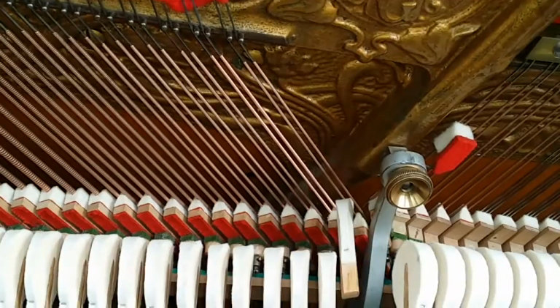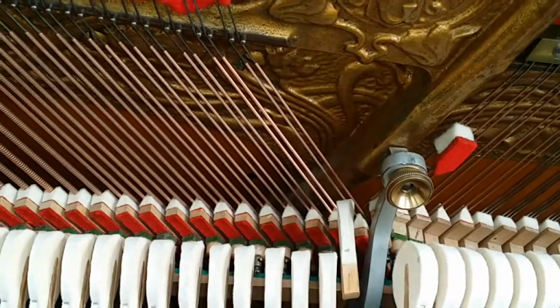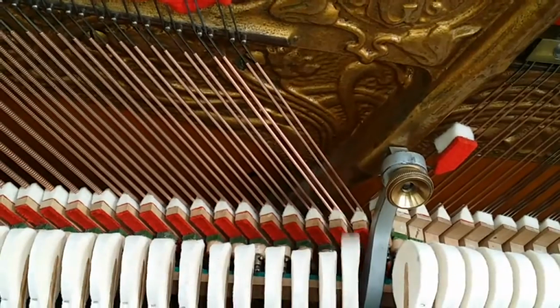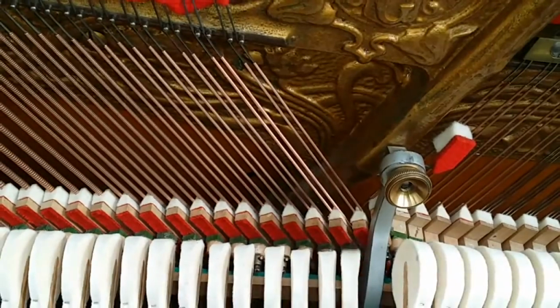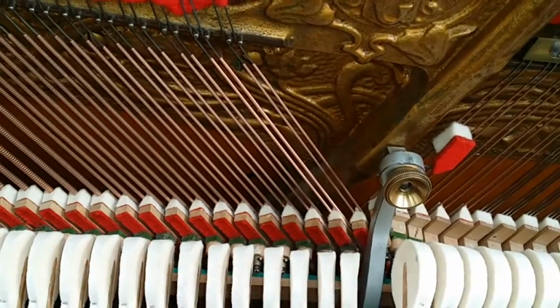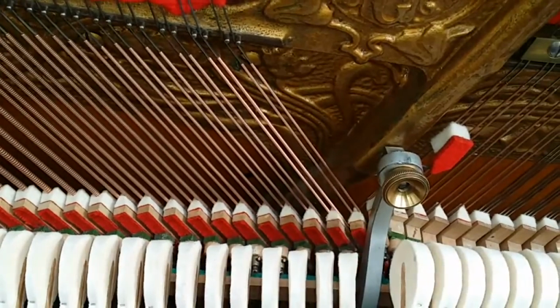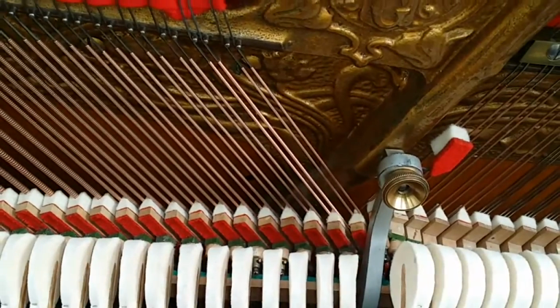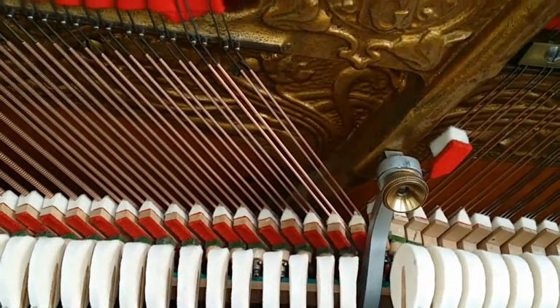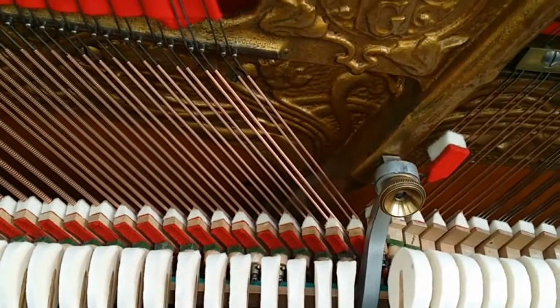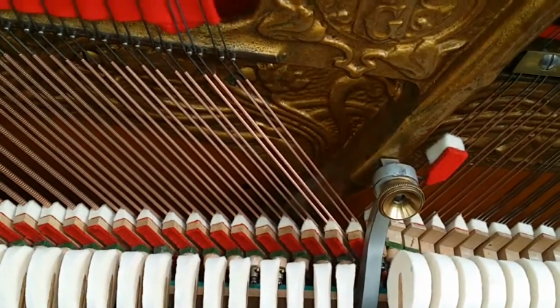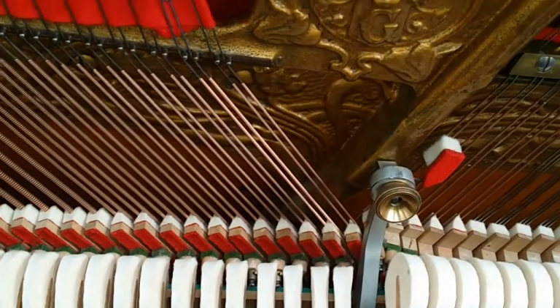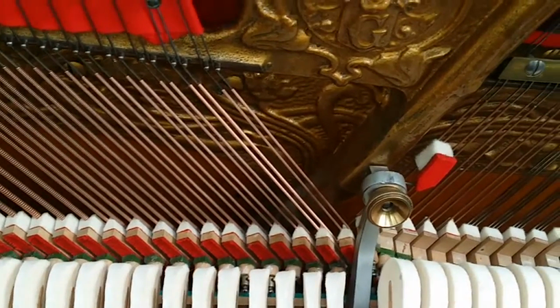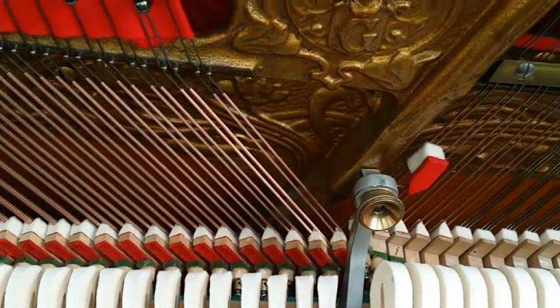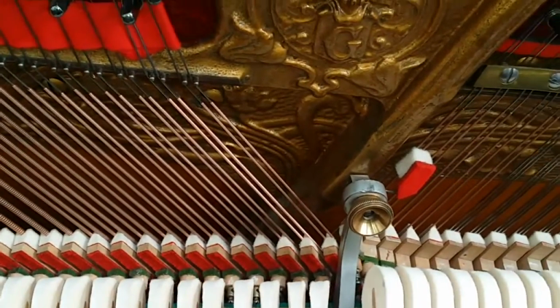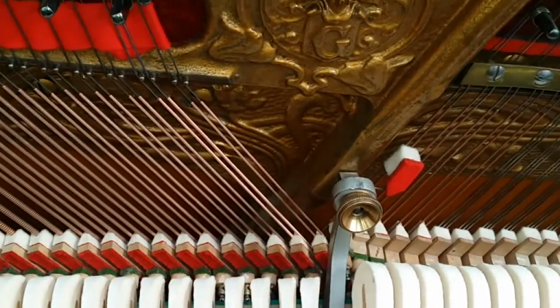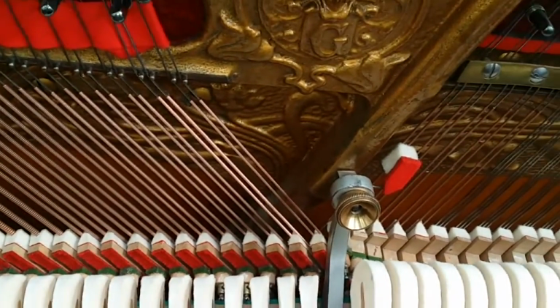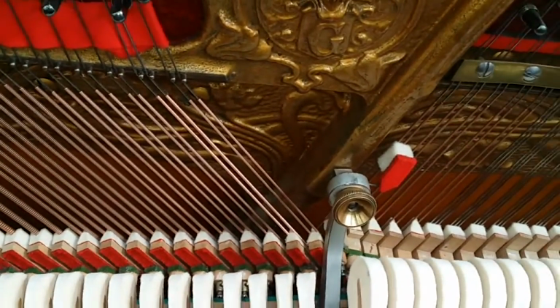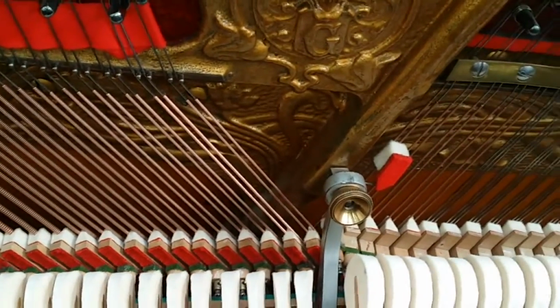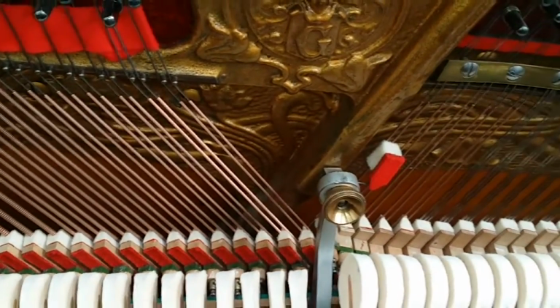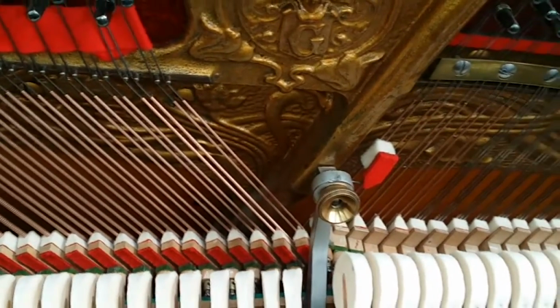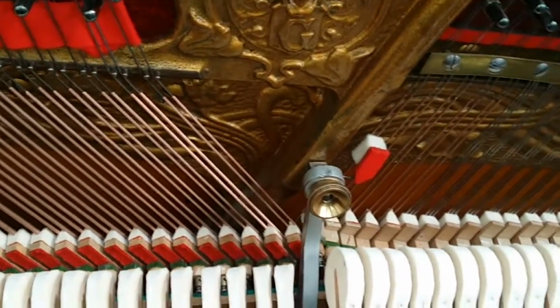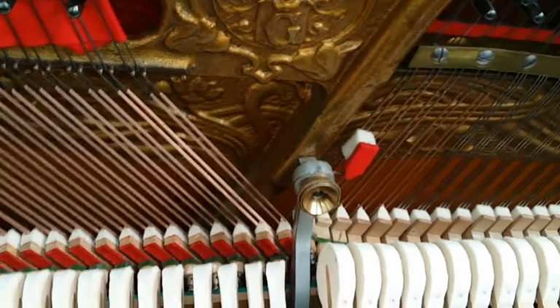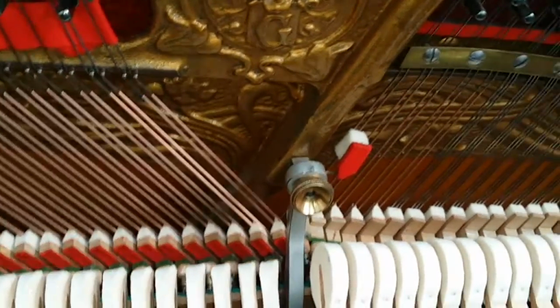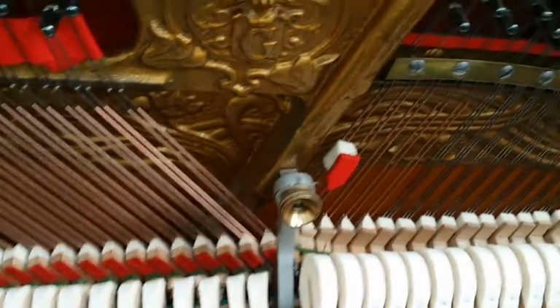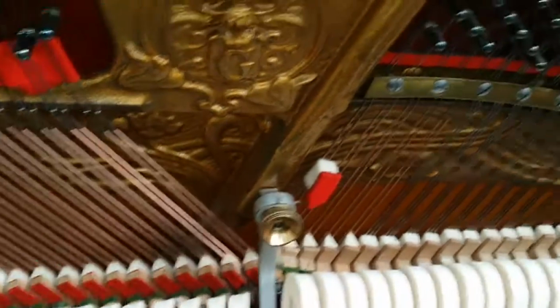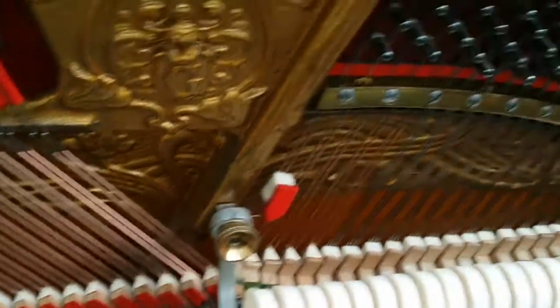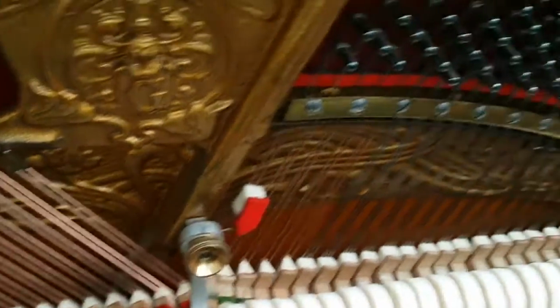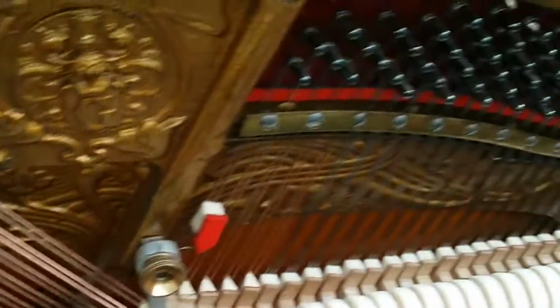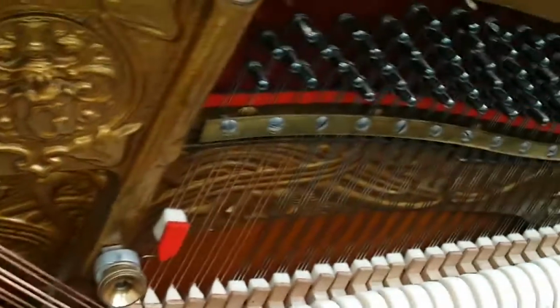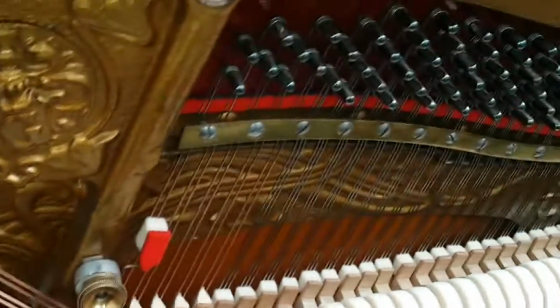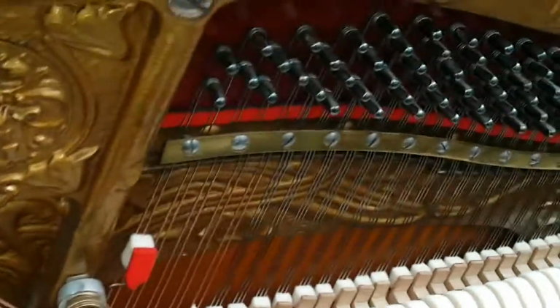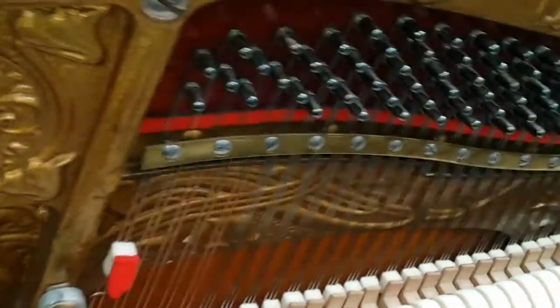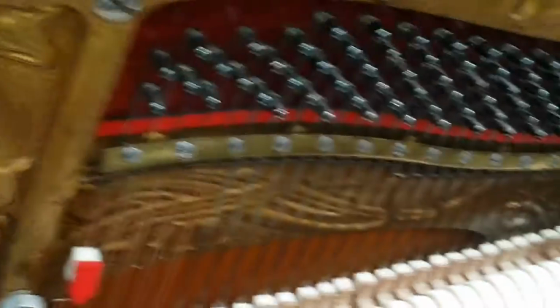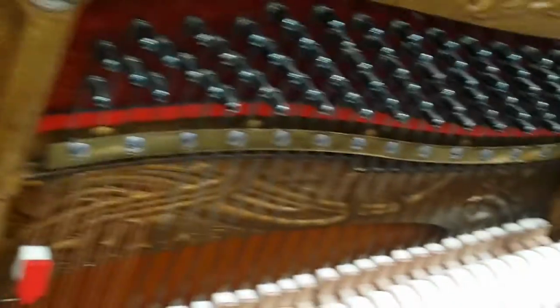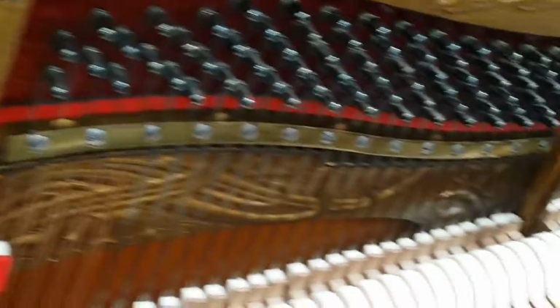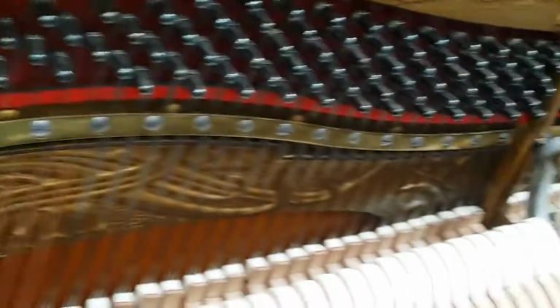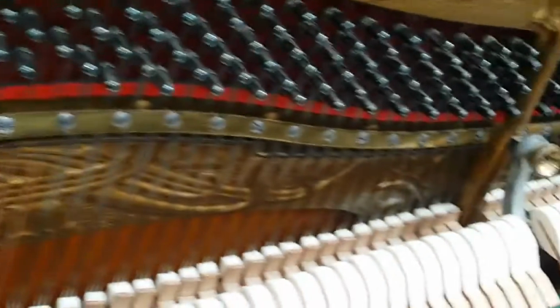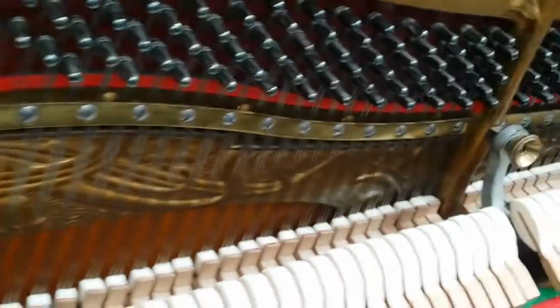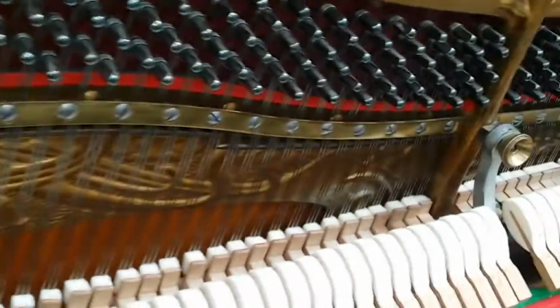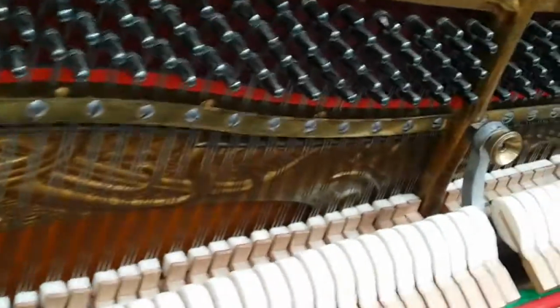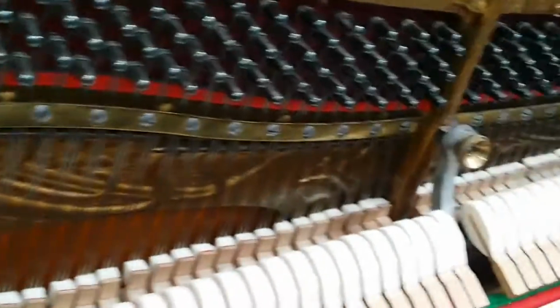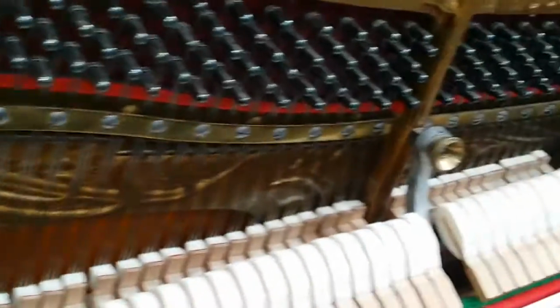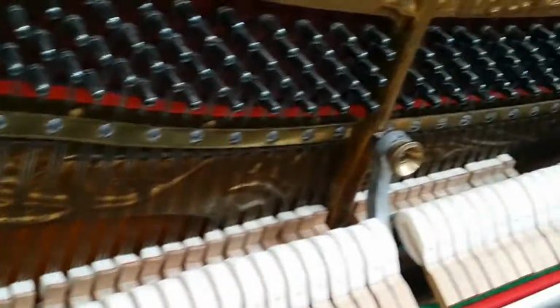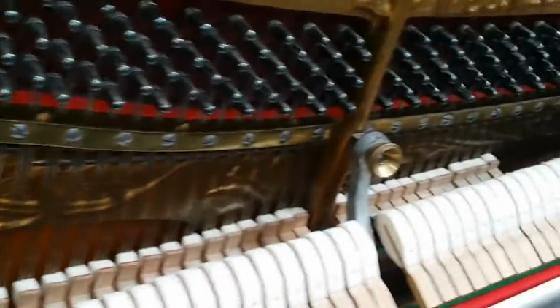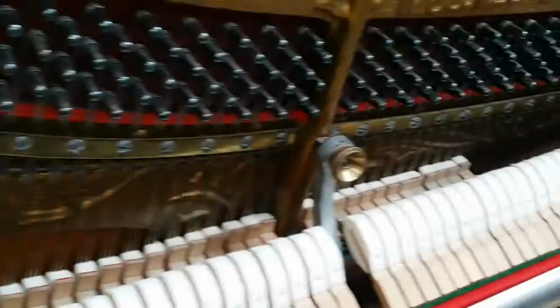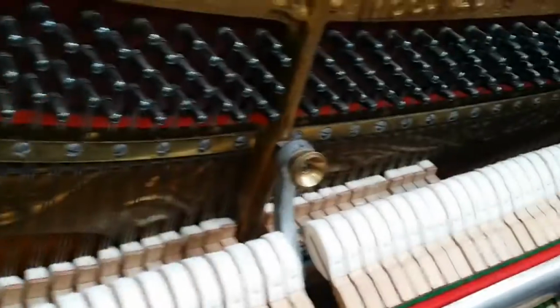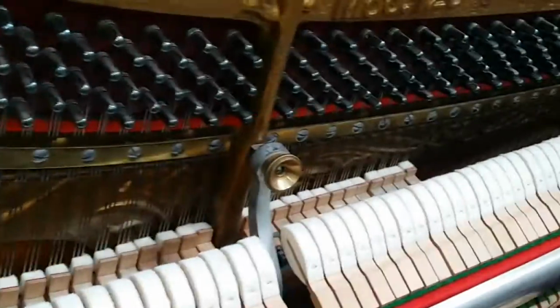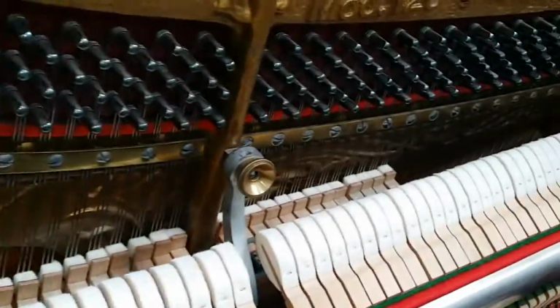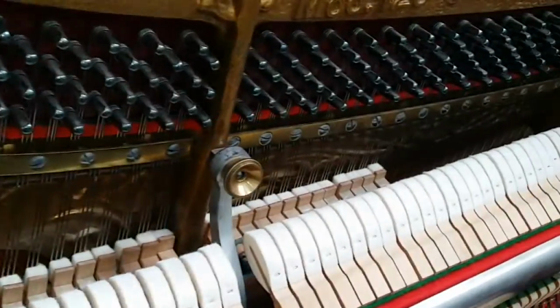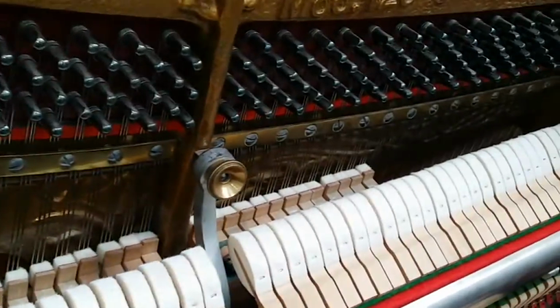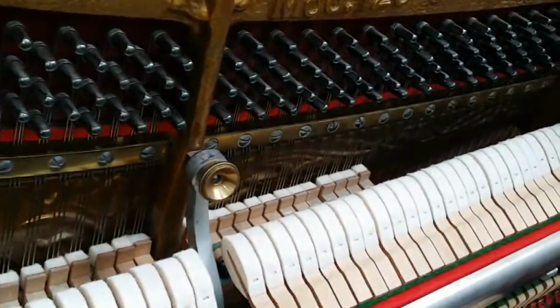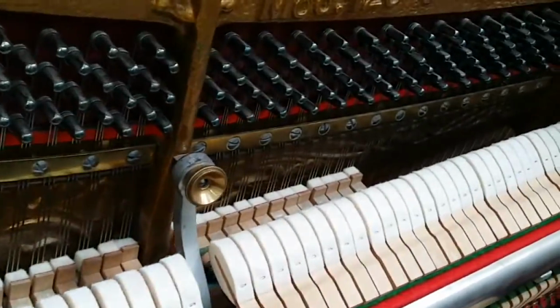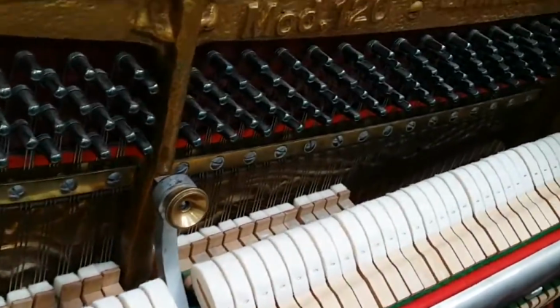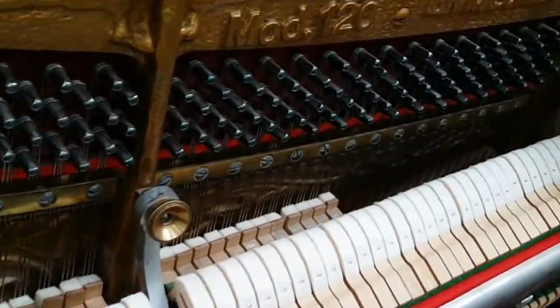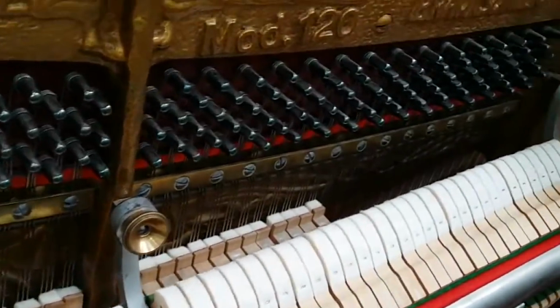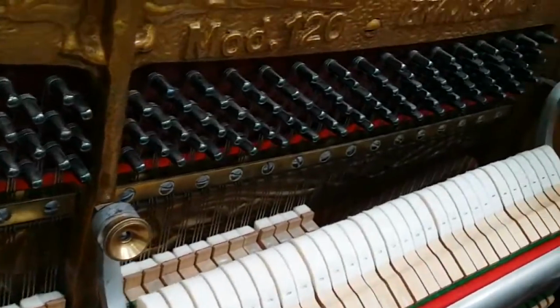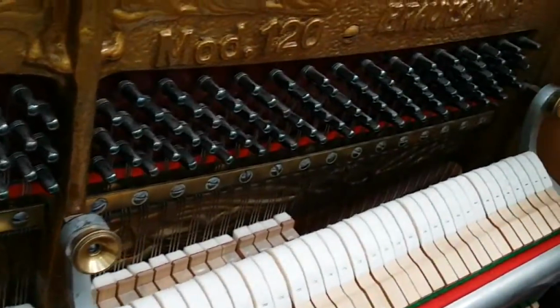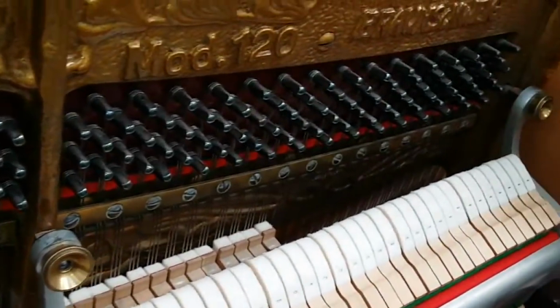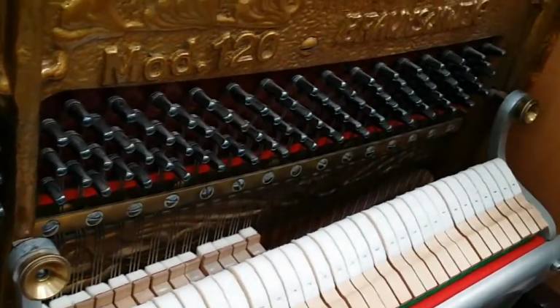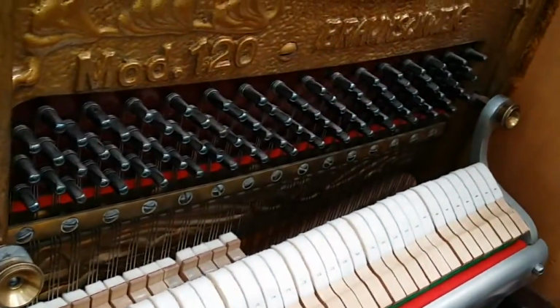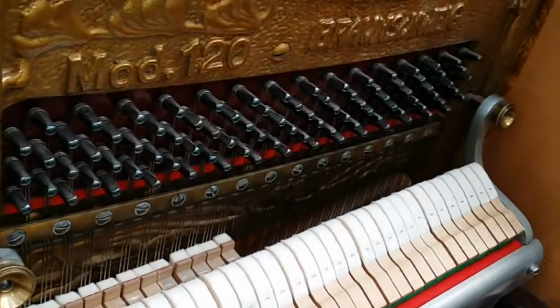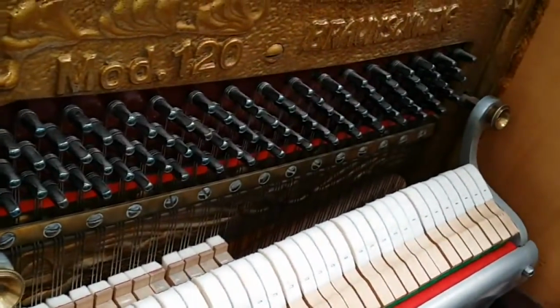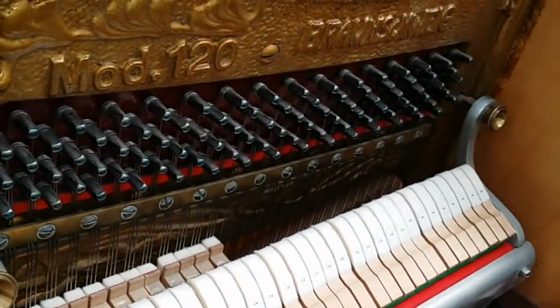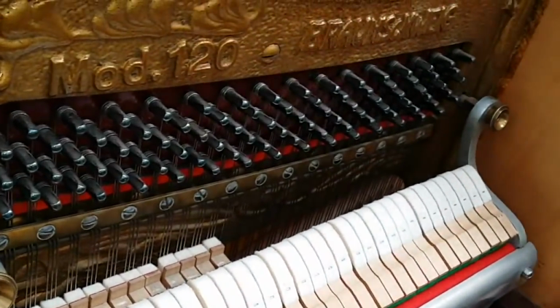You can't tell the difference. And so that's the Grotrian Steinberg 120, one of our favorite models of piano.